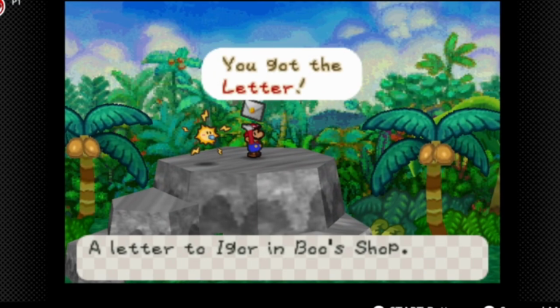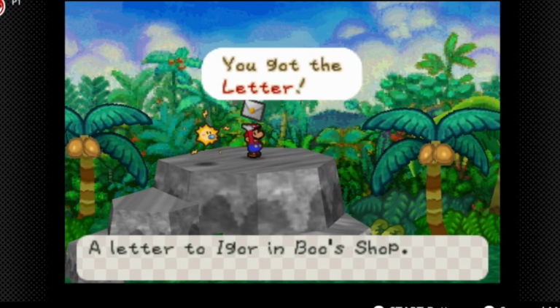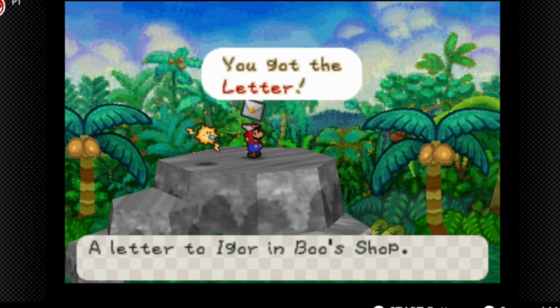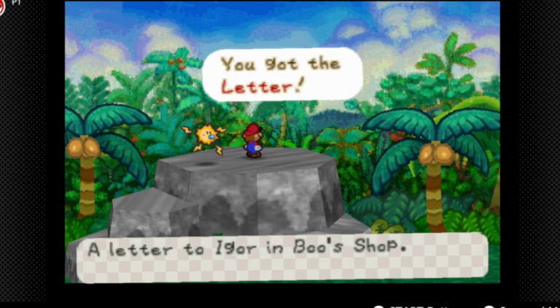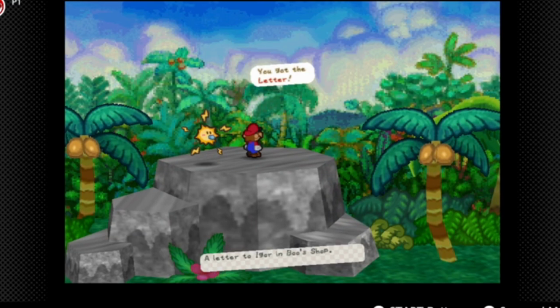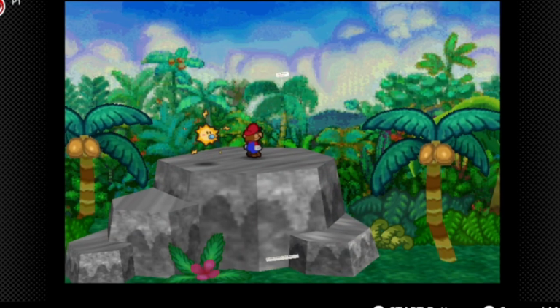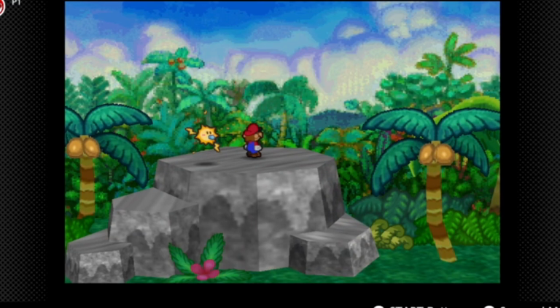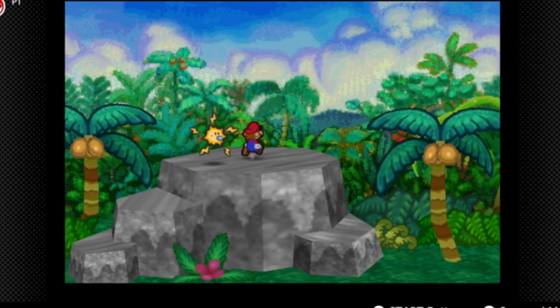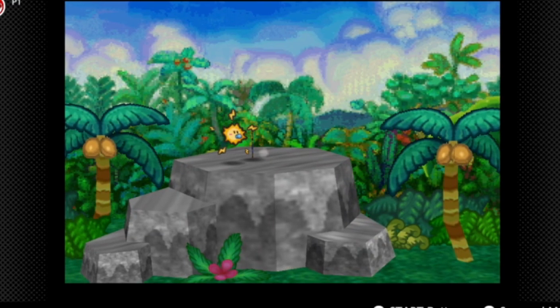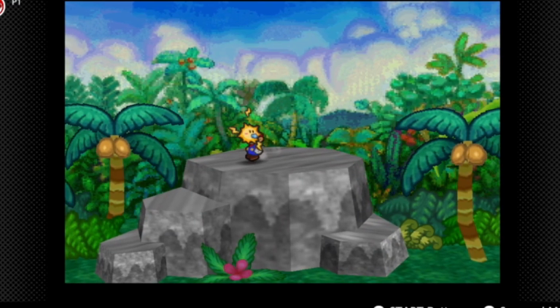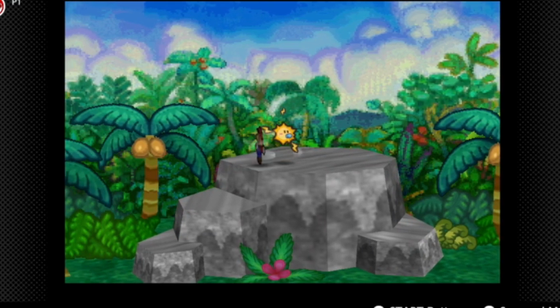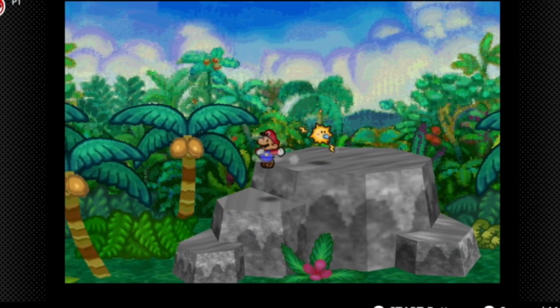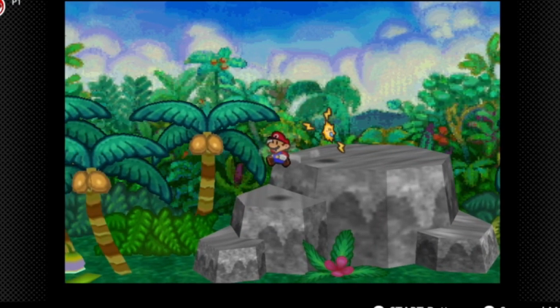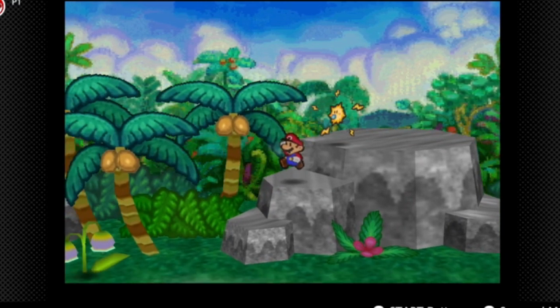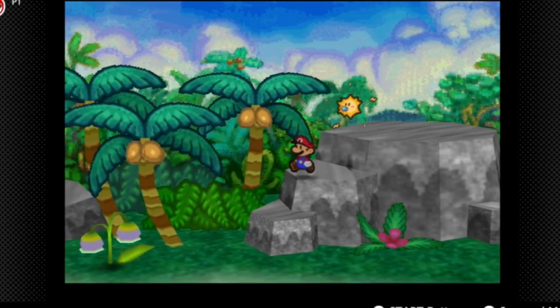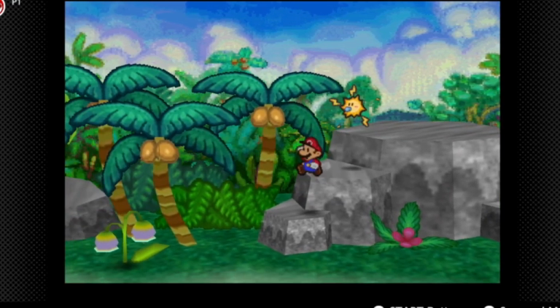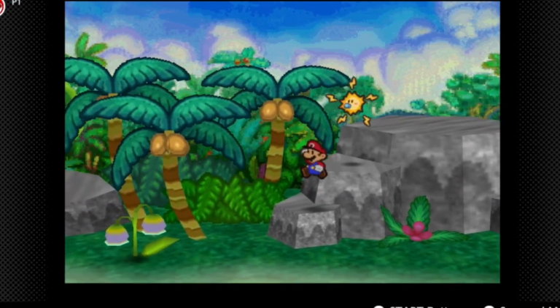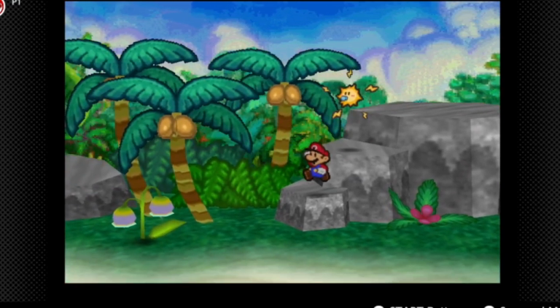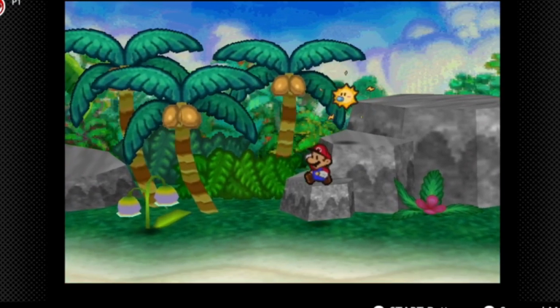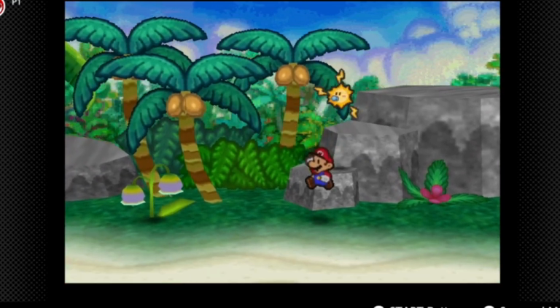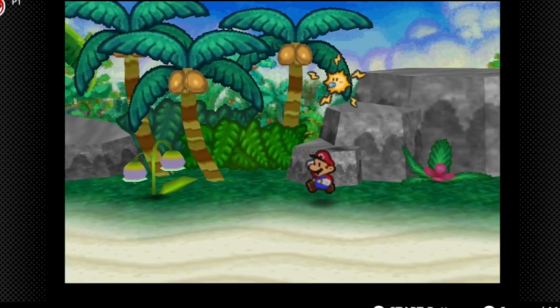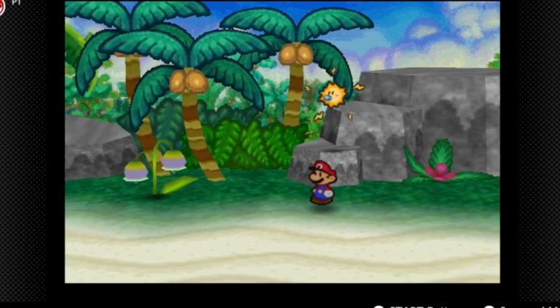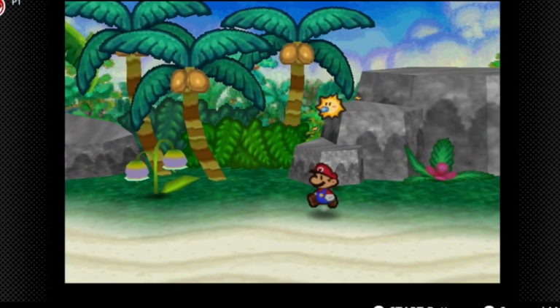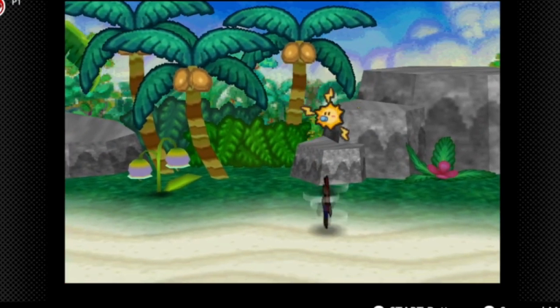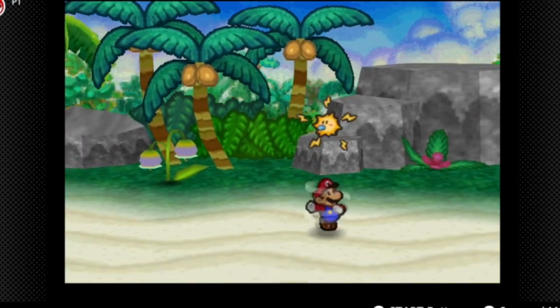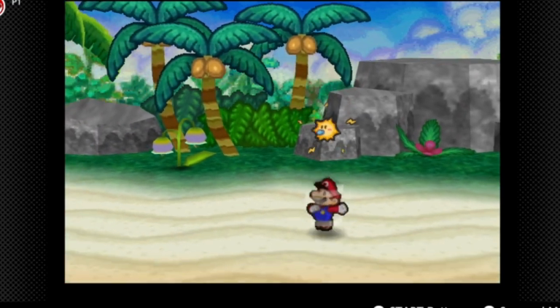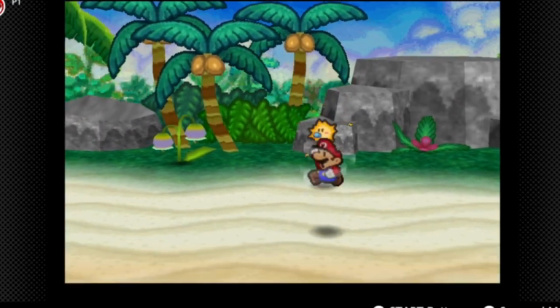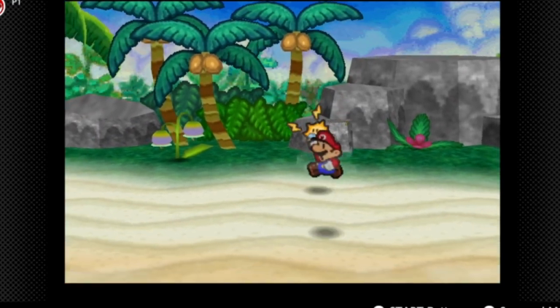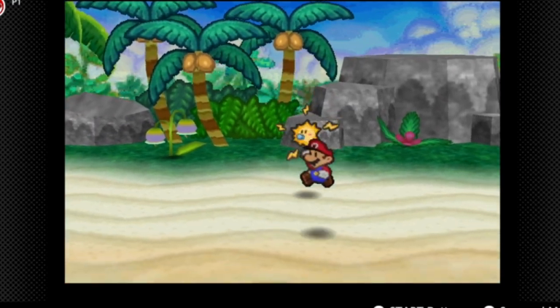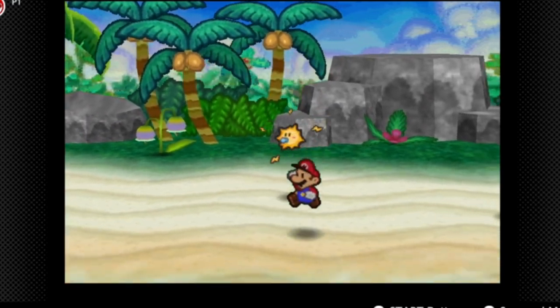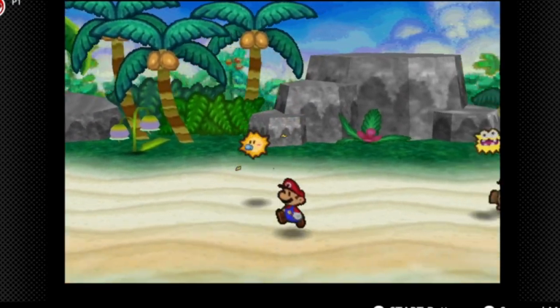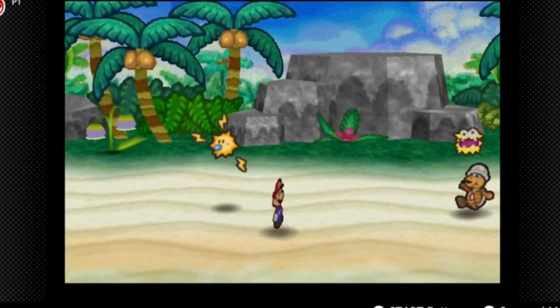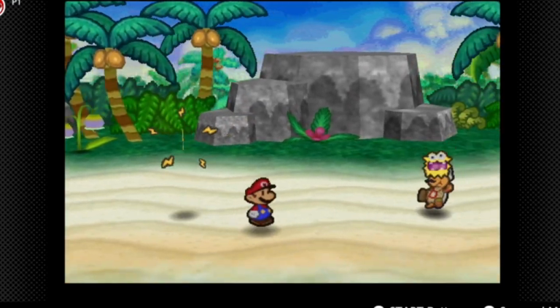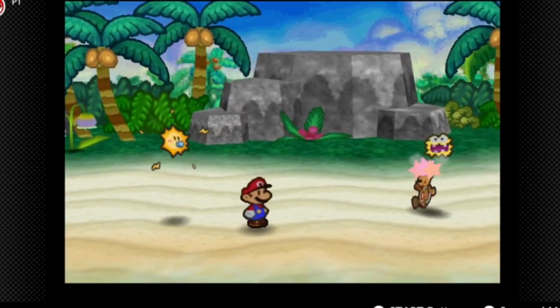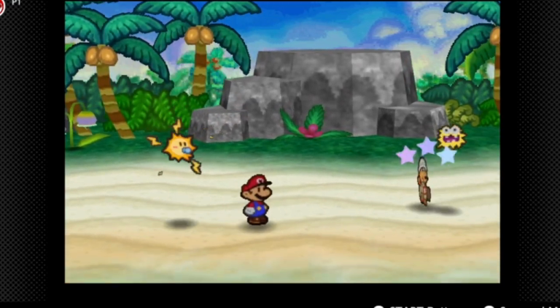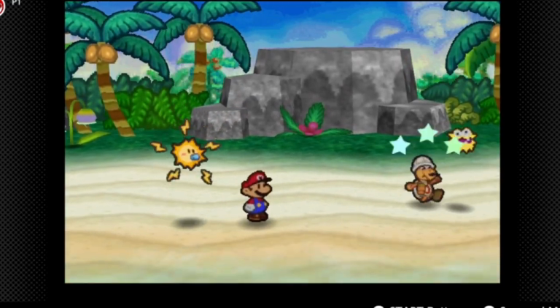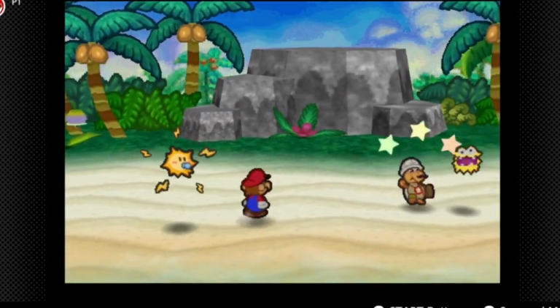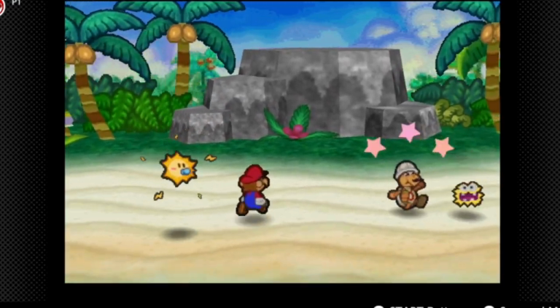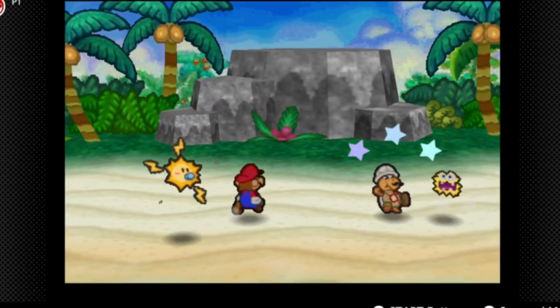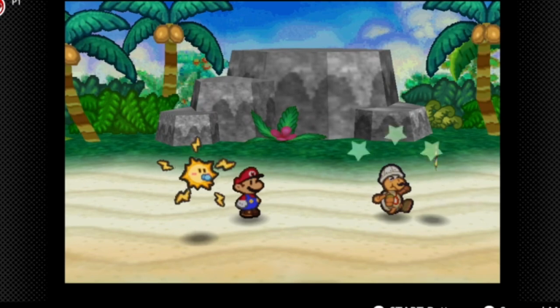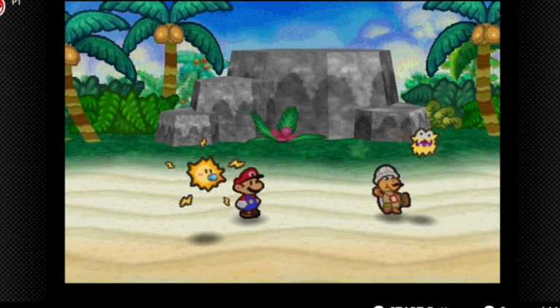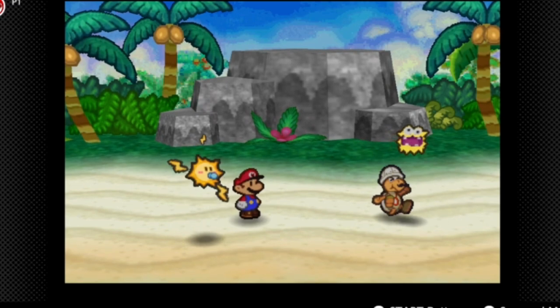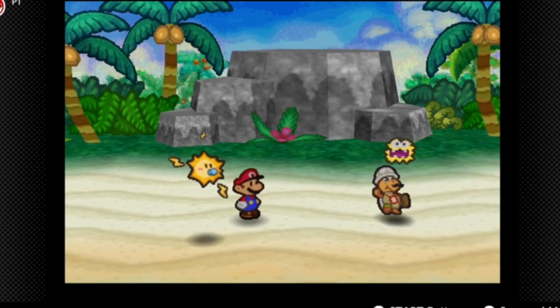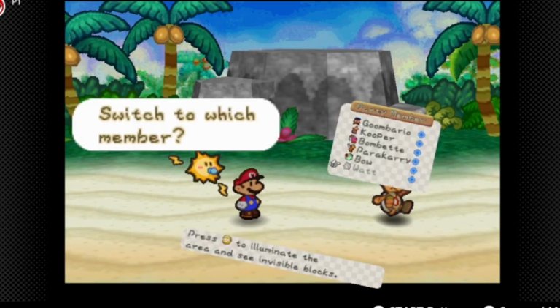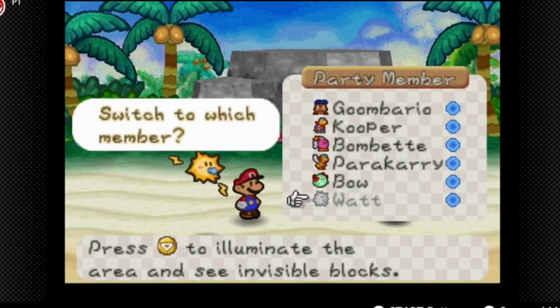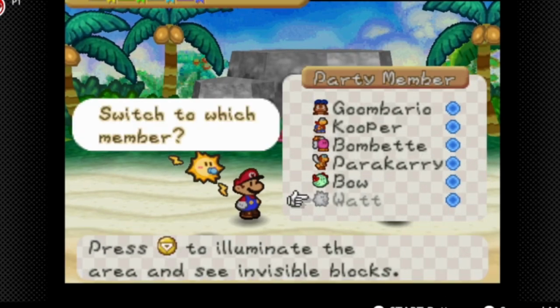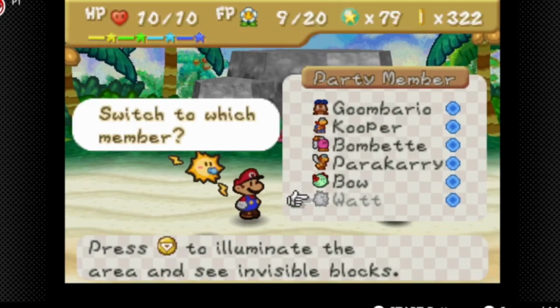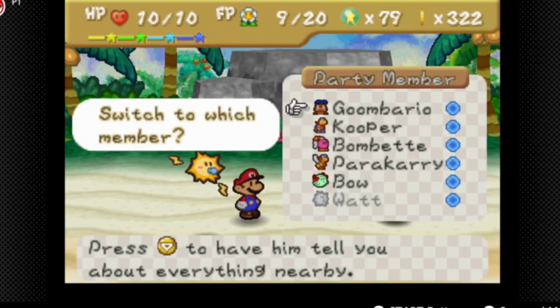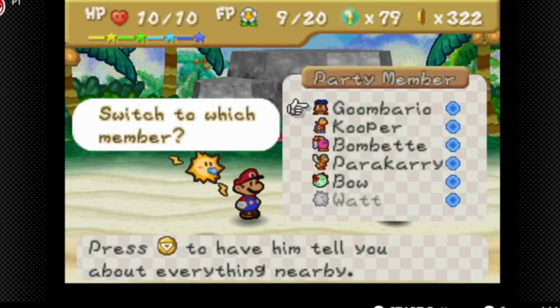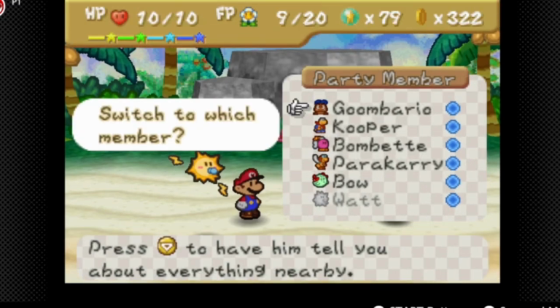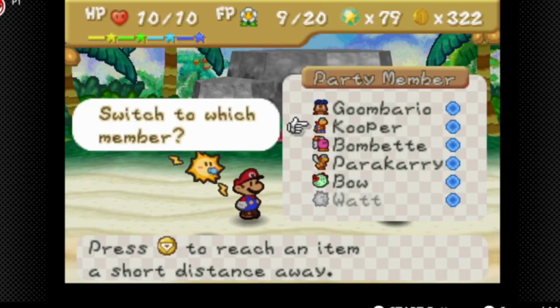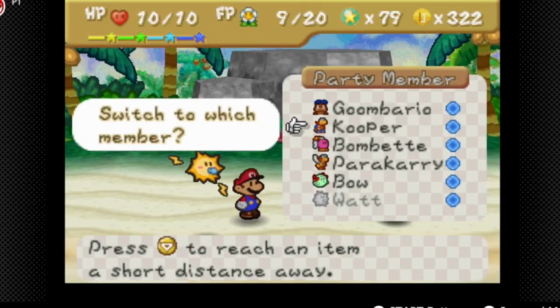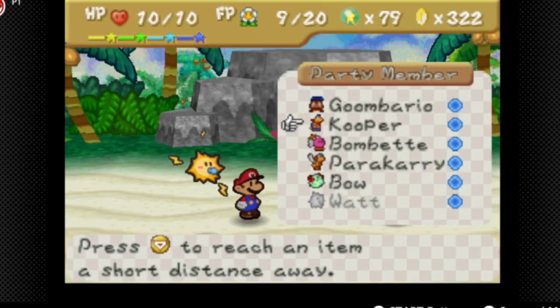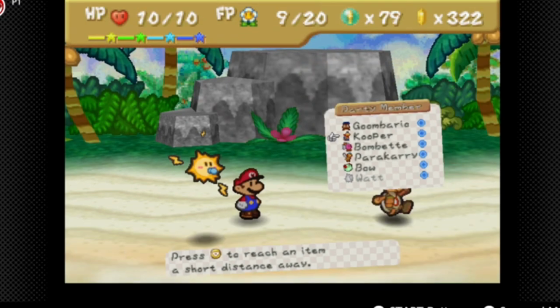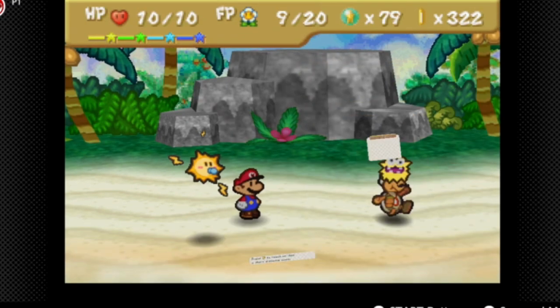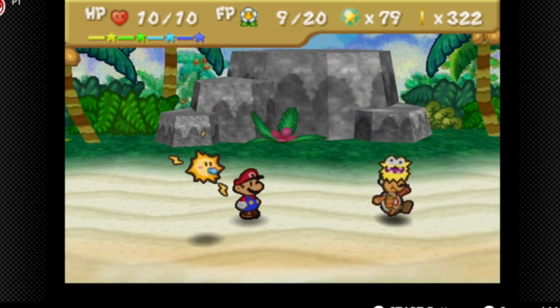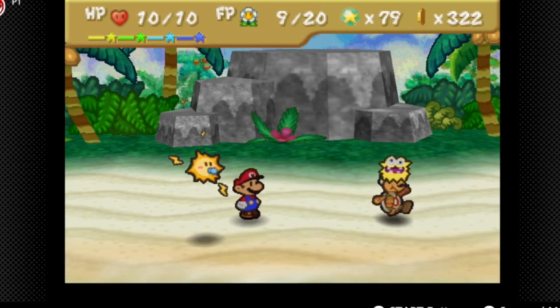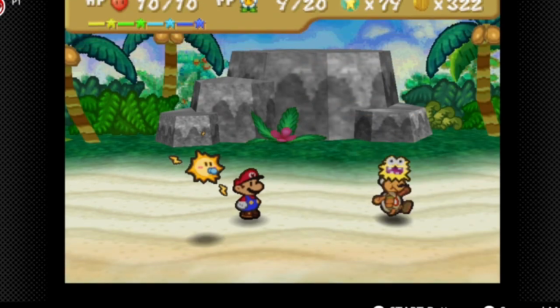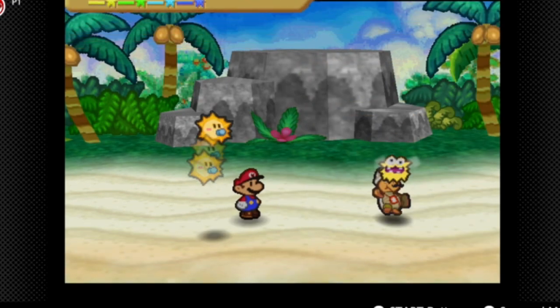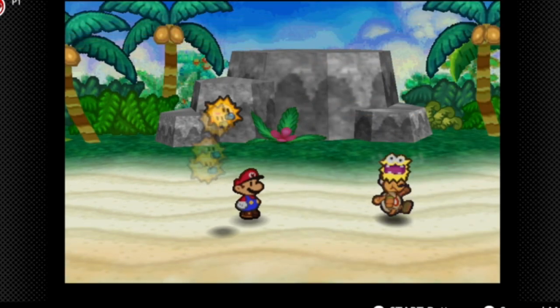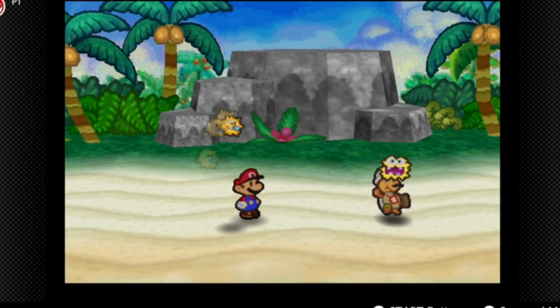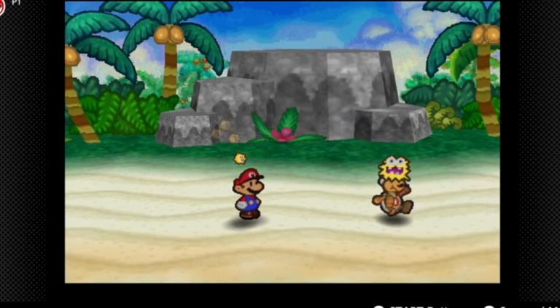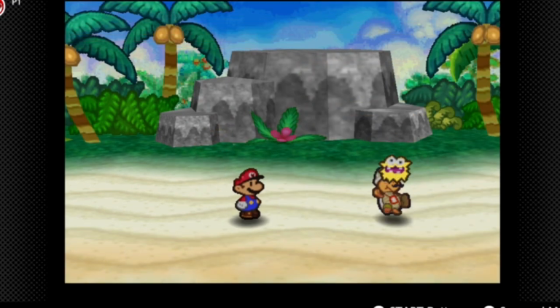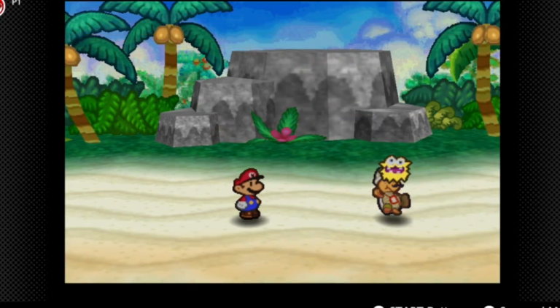Glitter to Igor and Boo shop. Also new enemy. I'm going to switch out party members really quick.